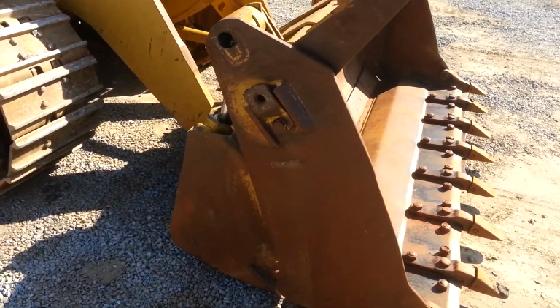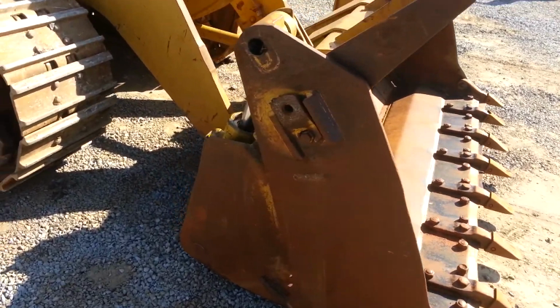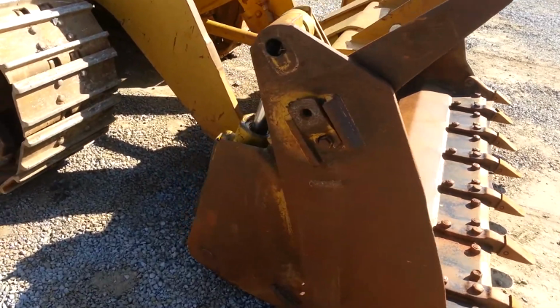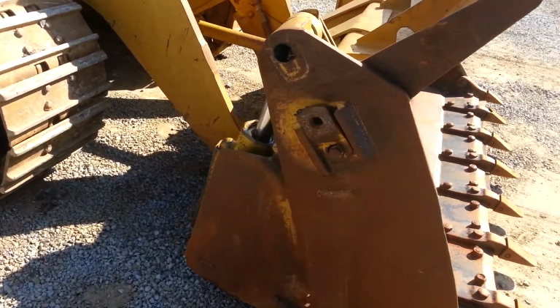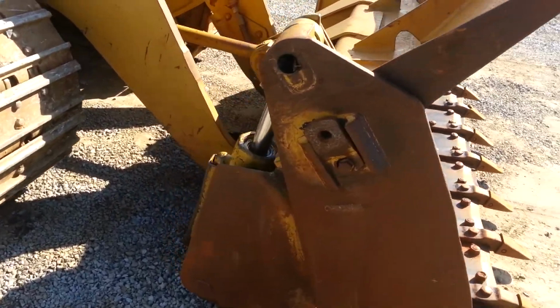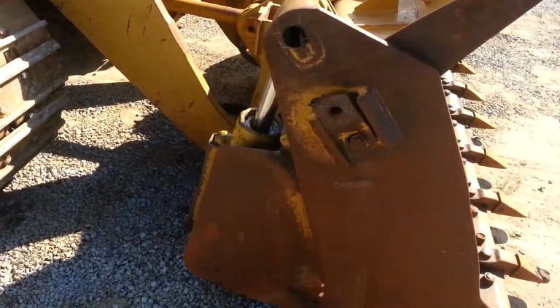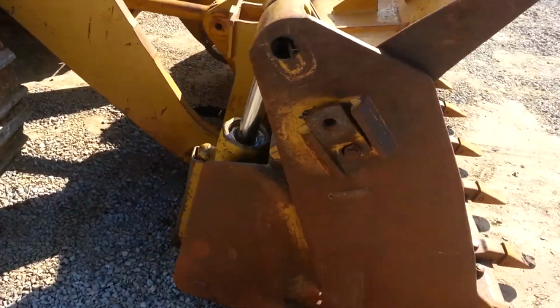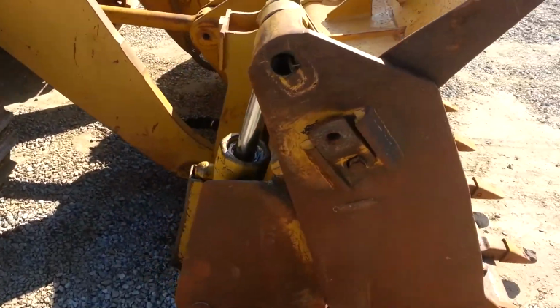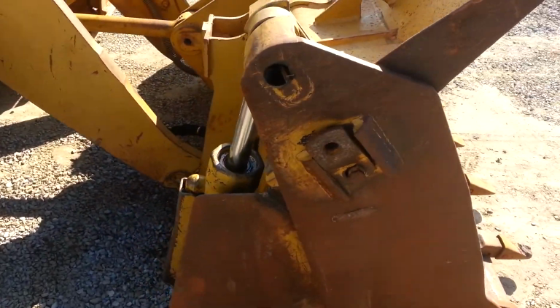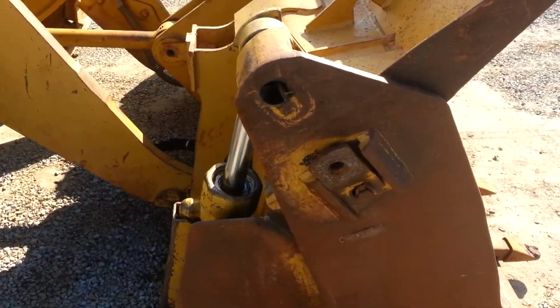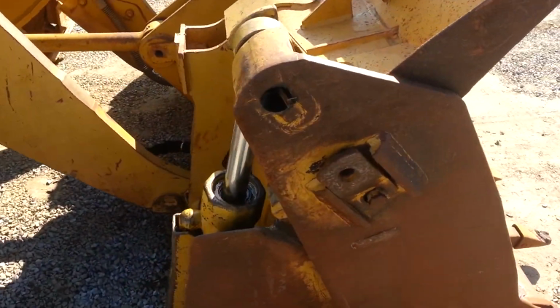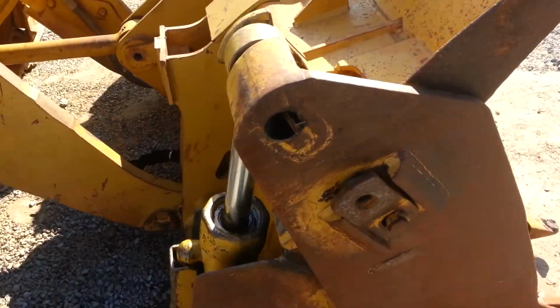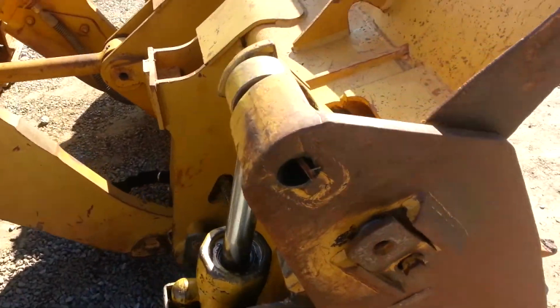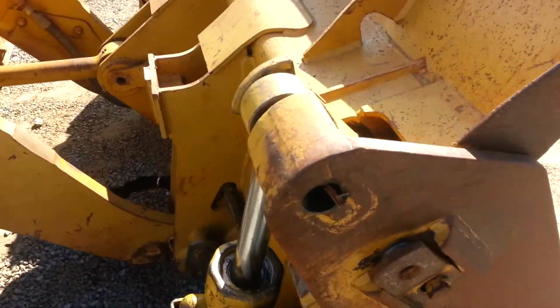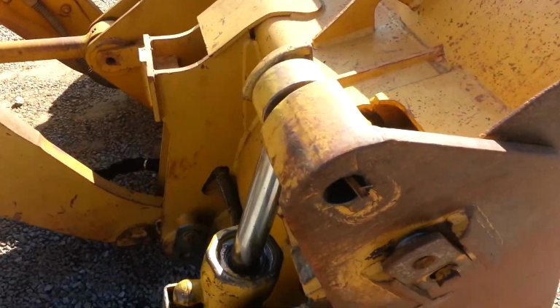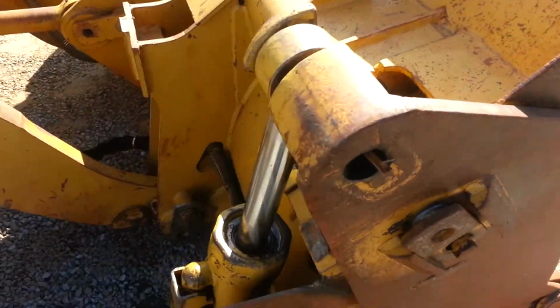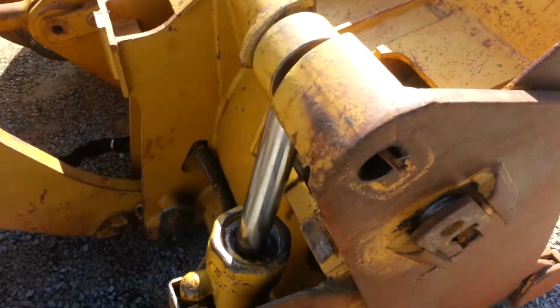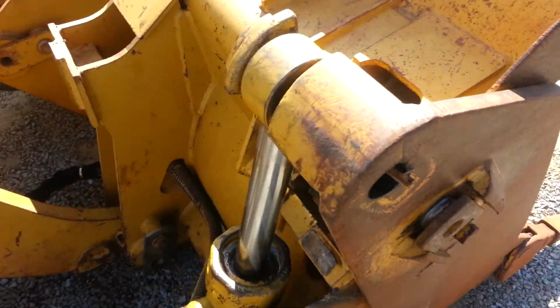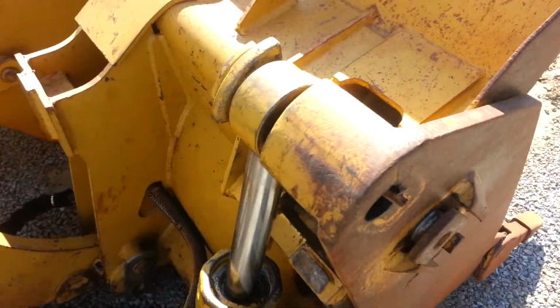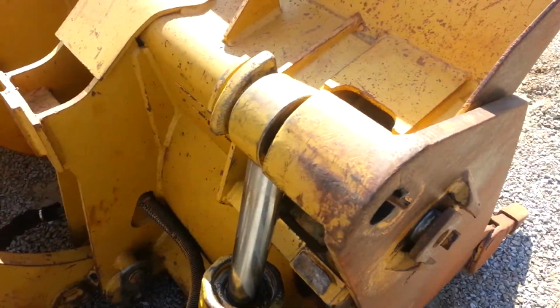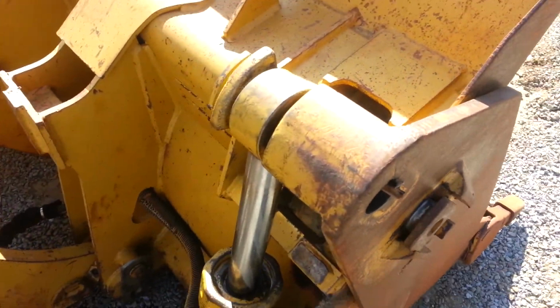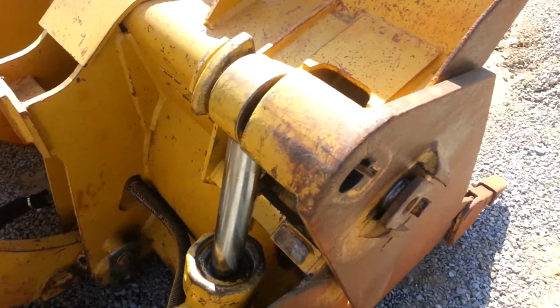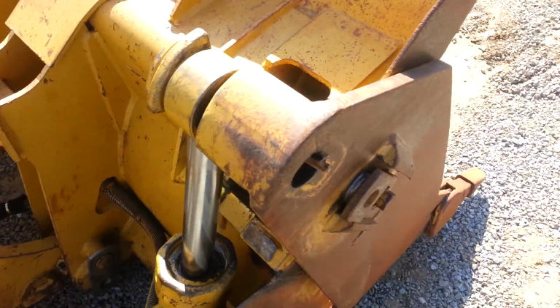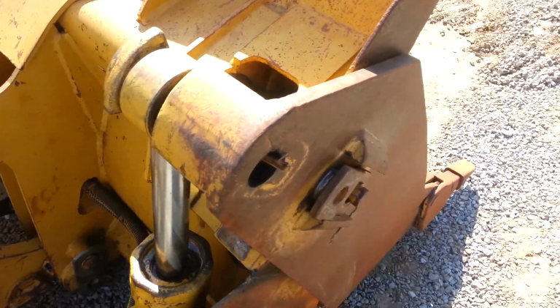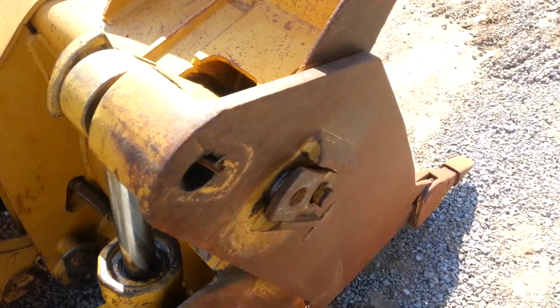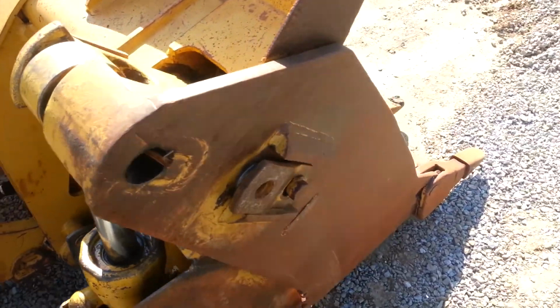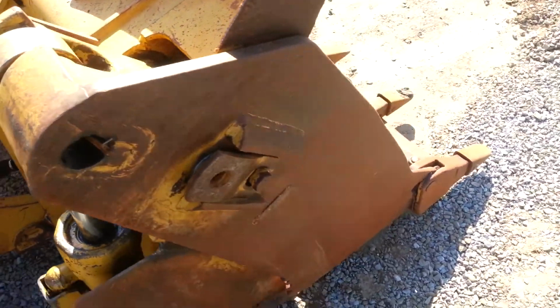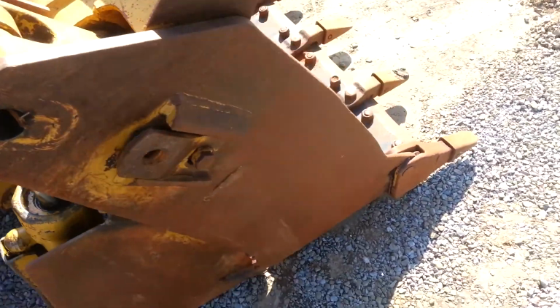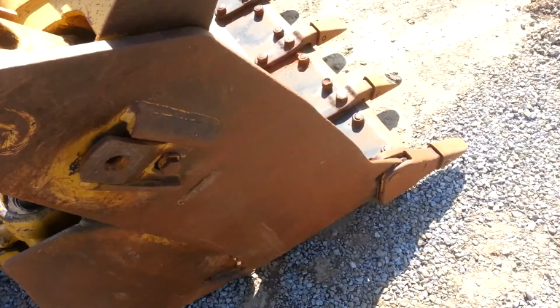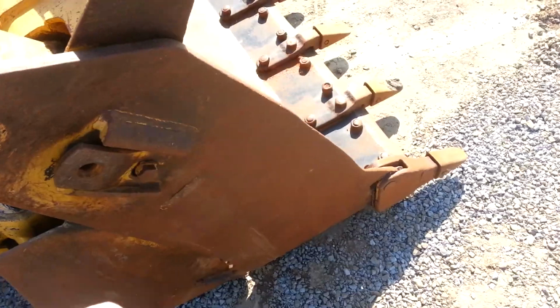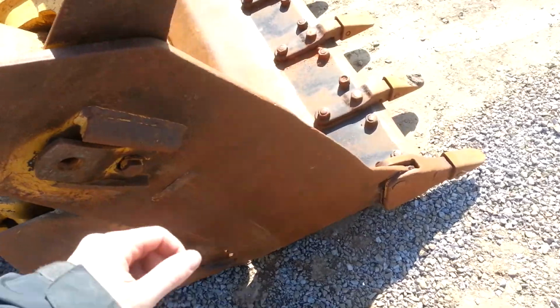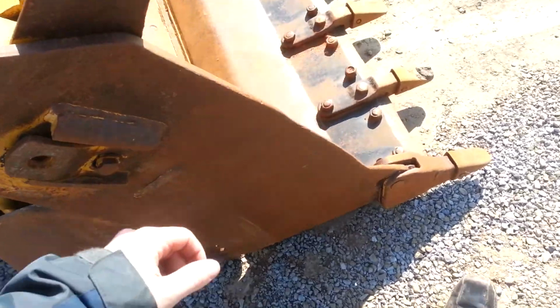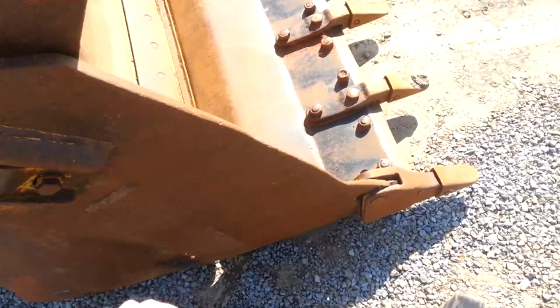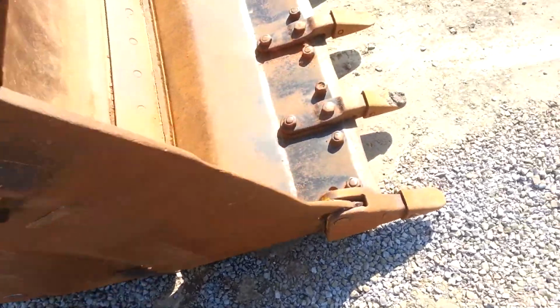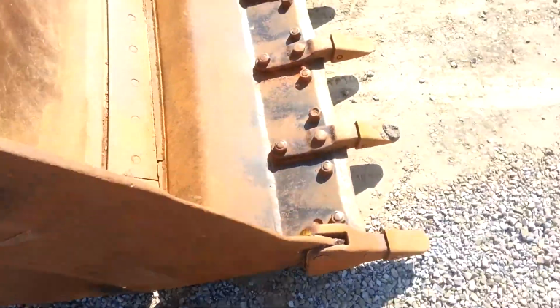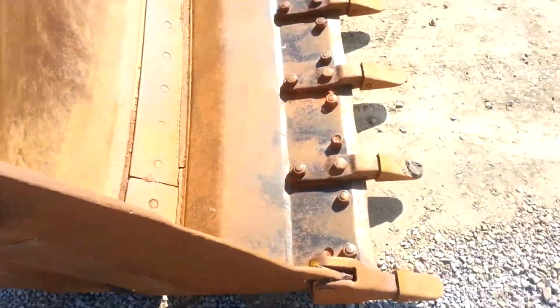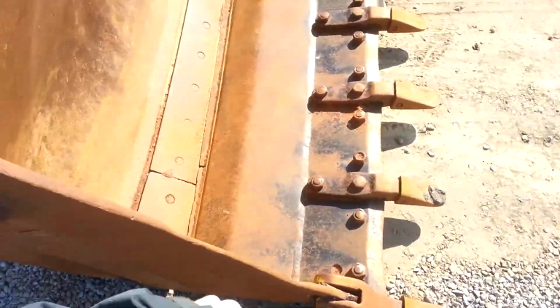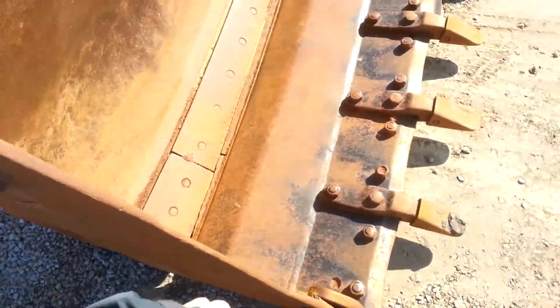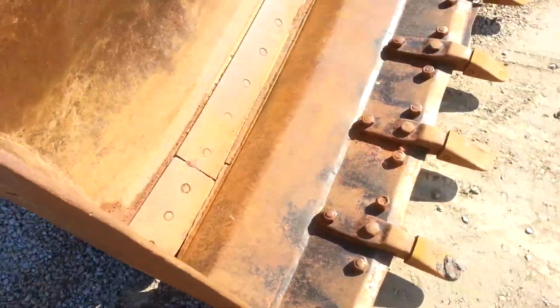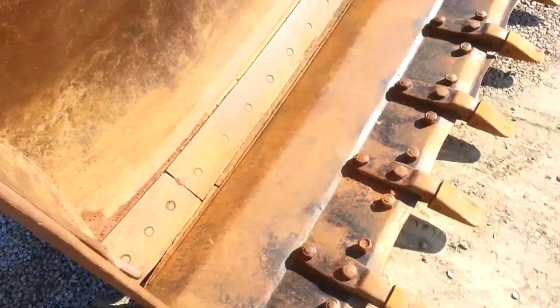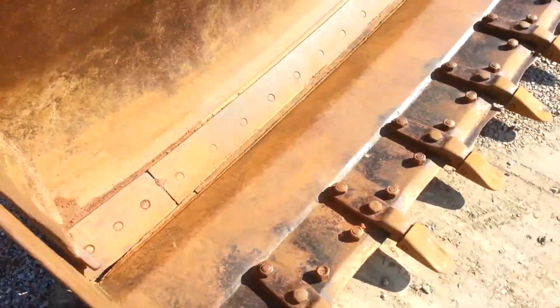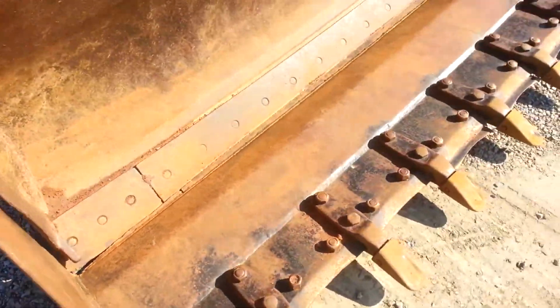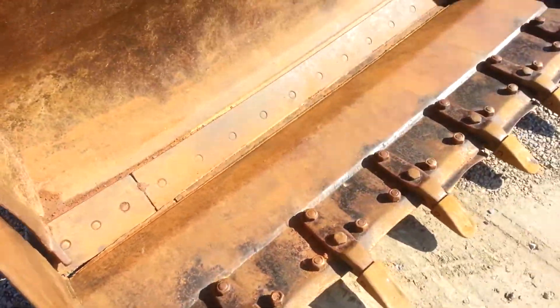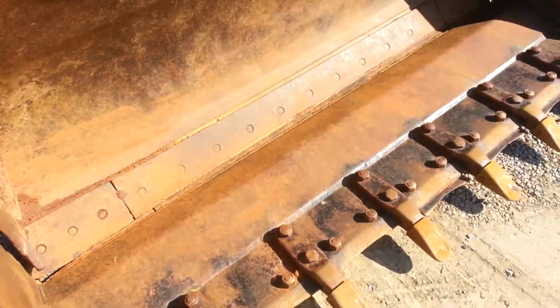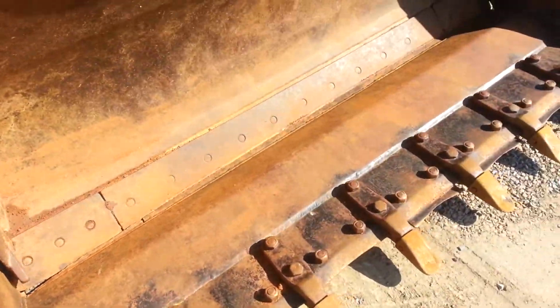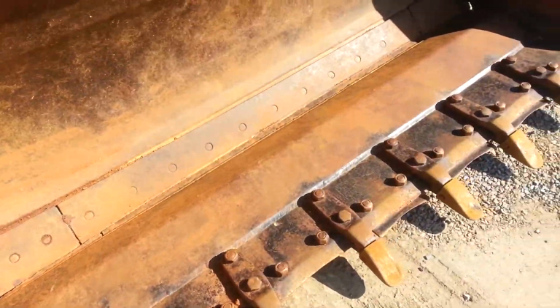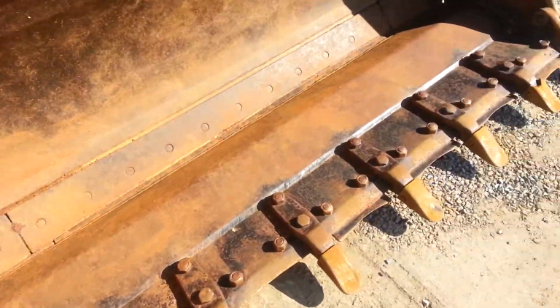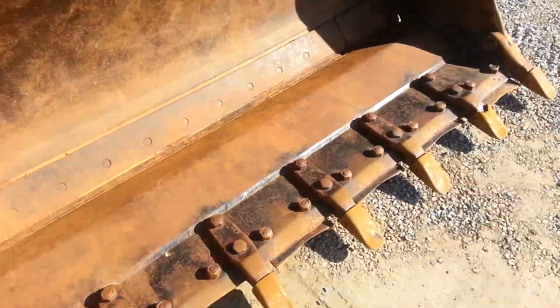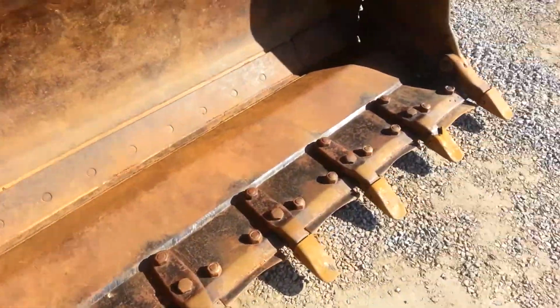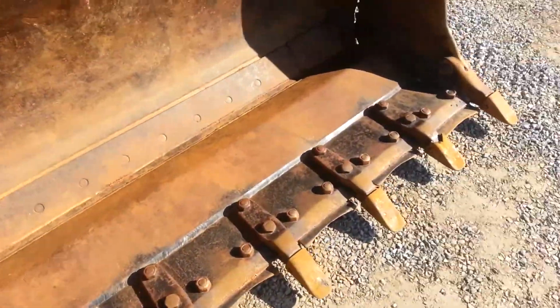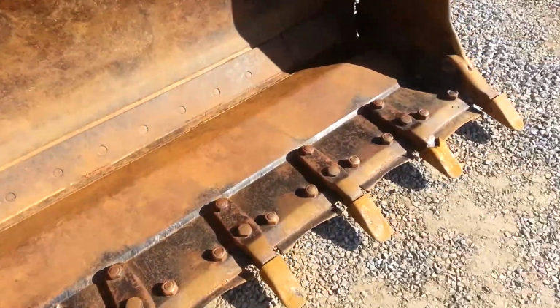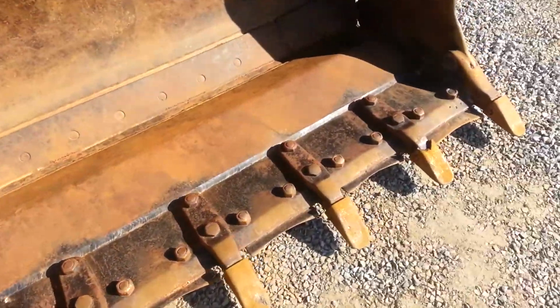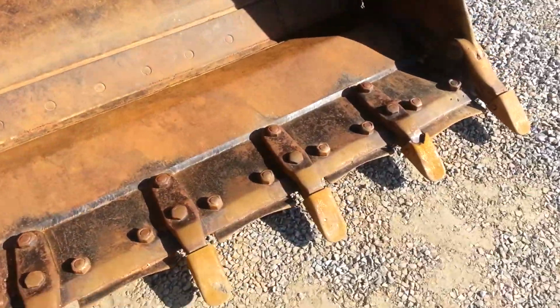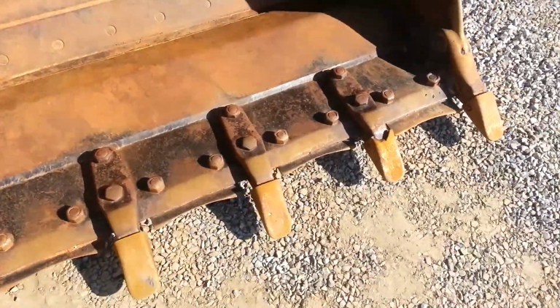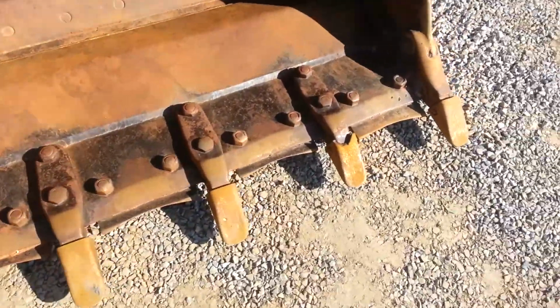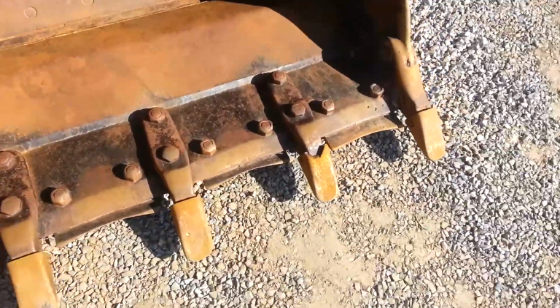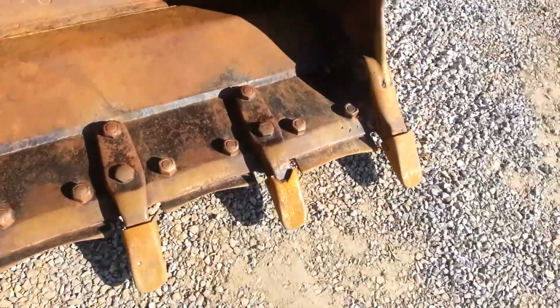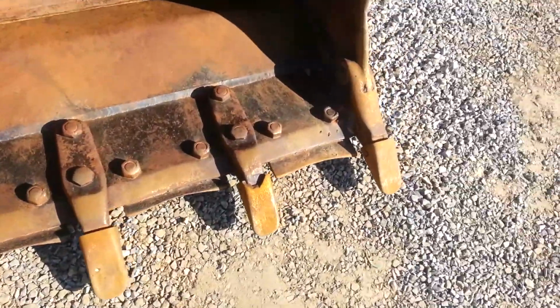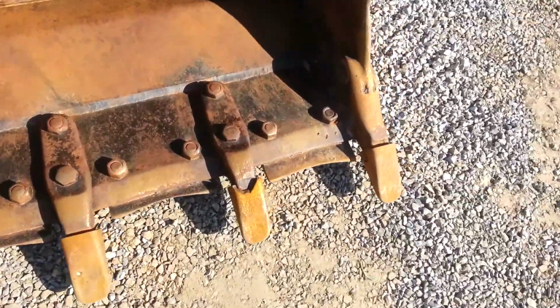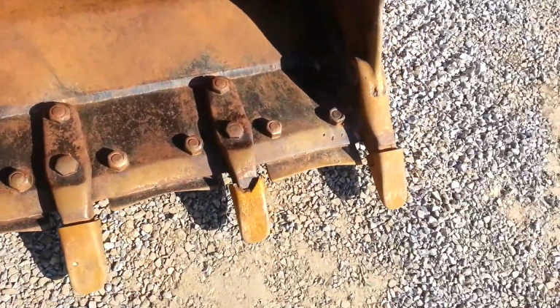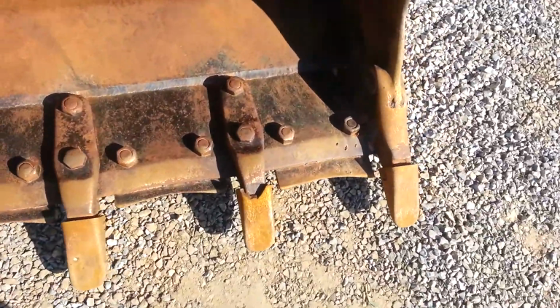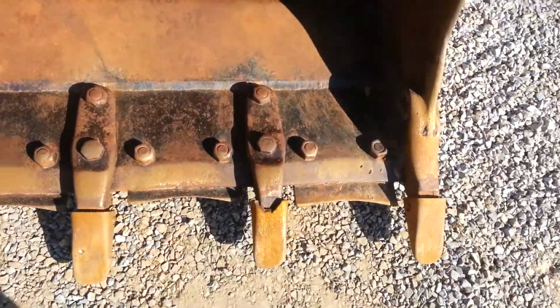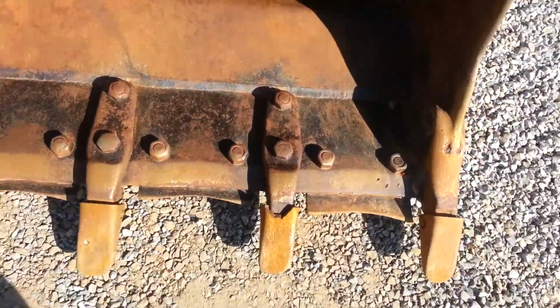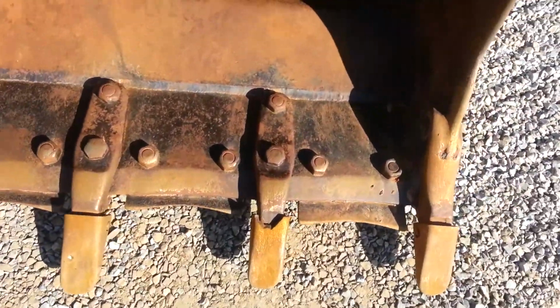Ok guys, here's the Cat 953C with a 4-in-1 bucket. Here you can see the 4-in-1 bucket is in really nice shape.